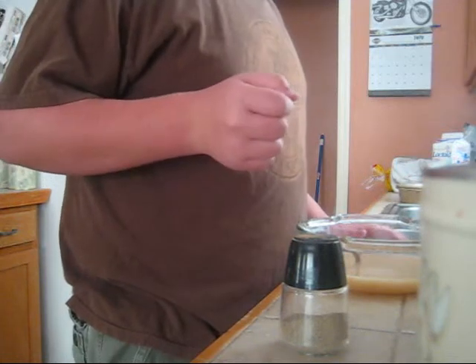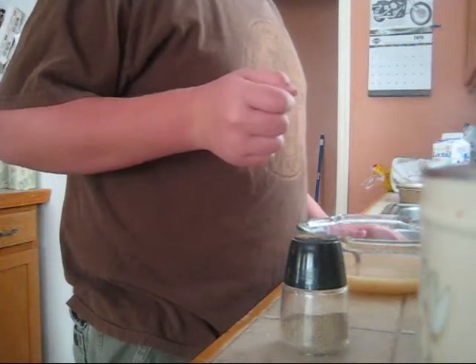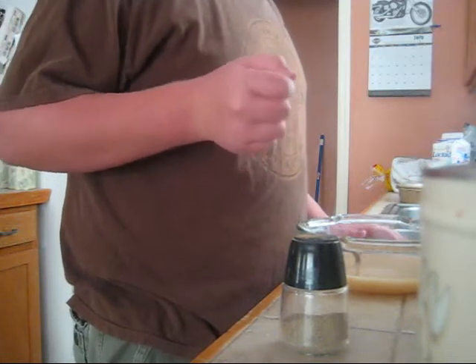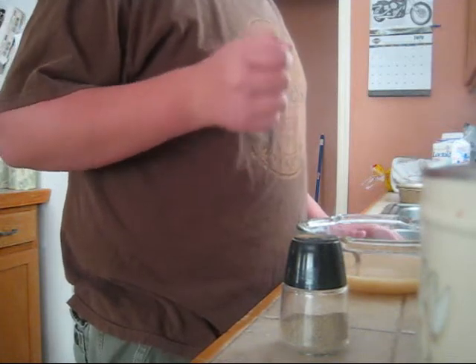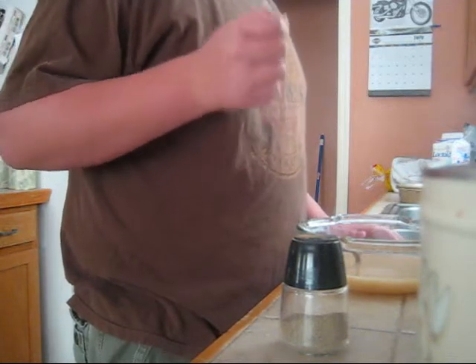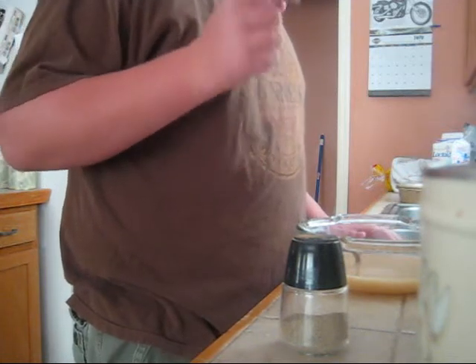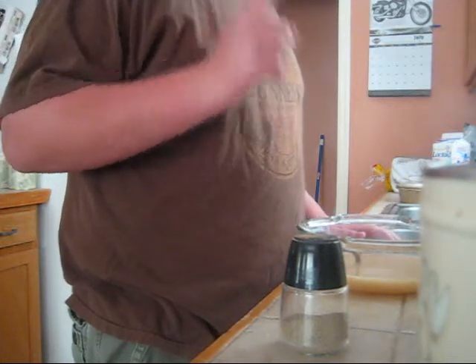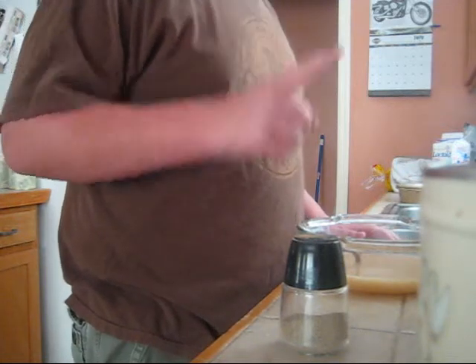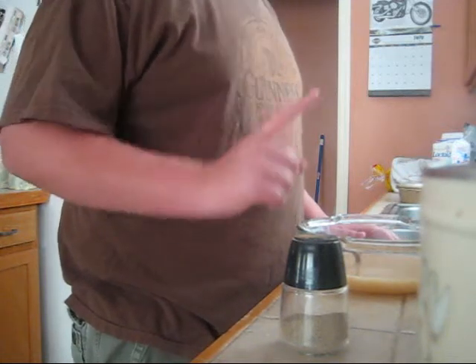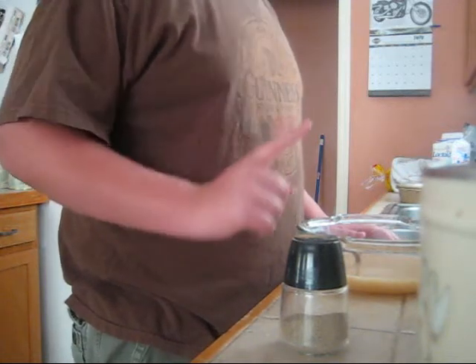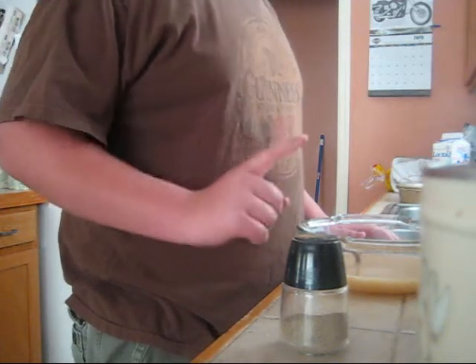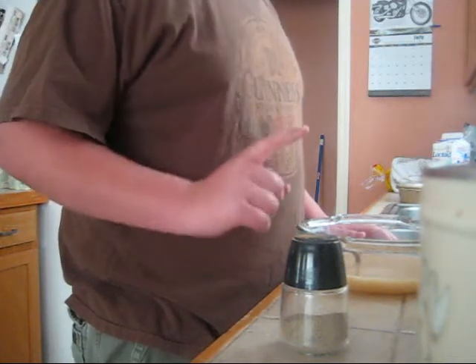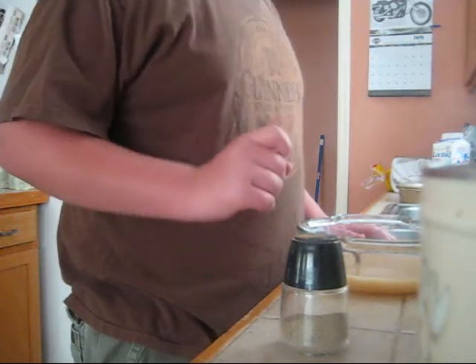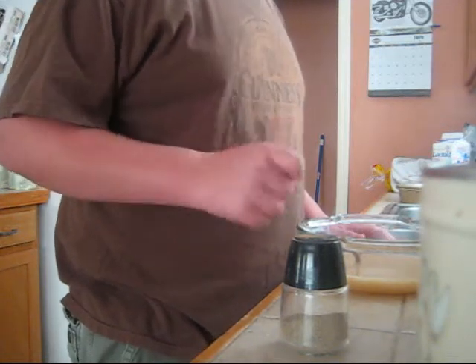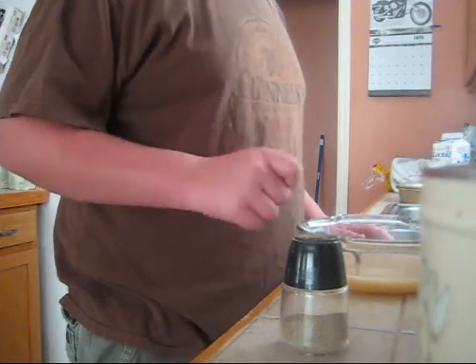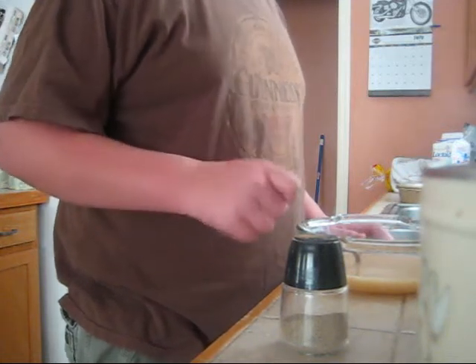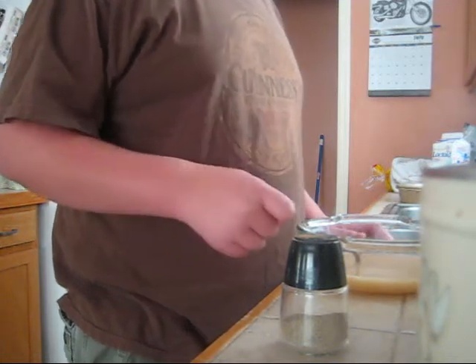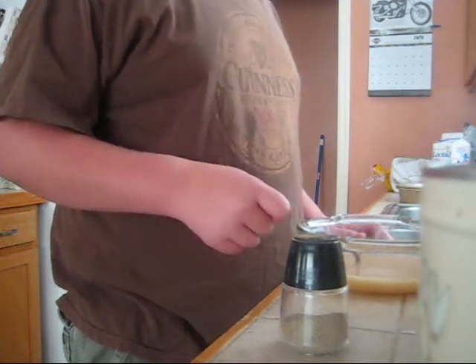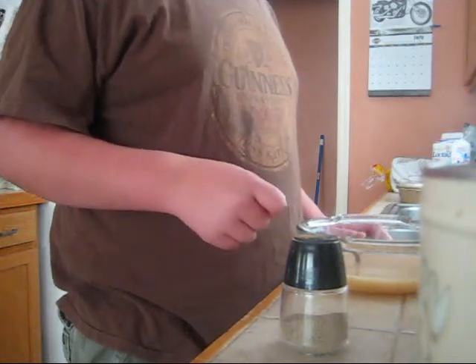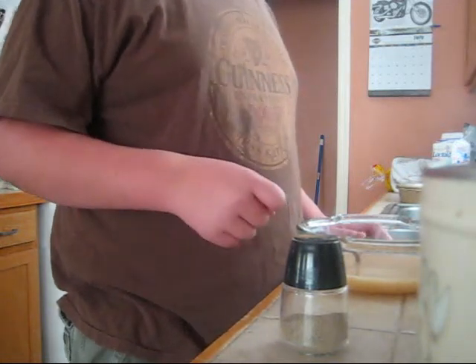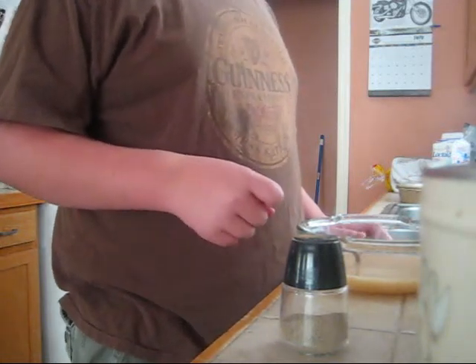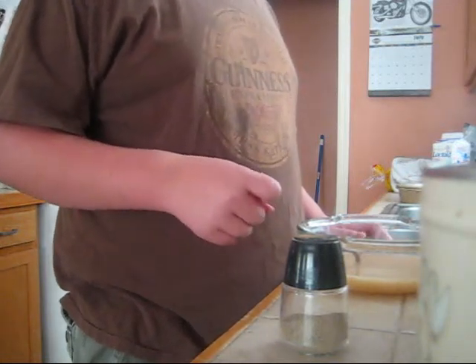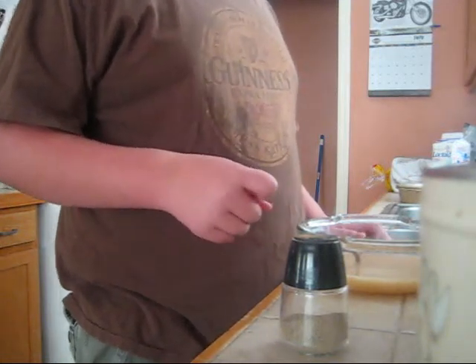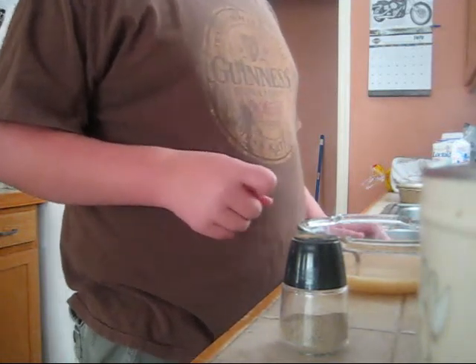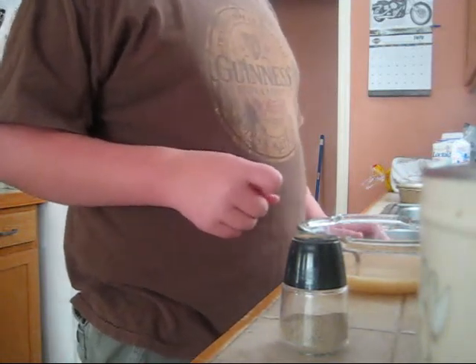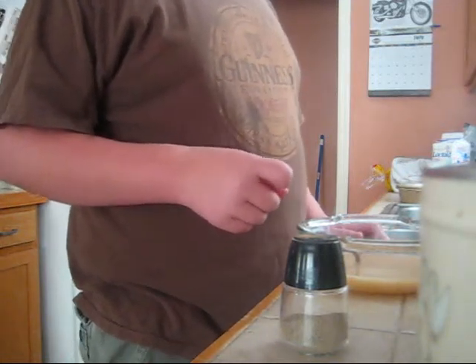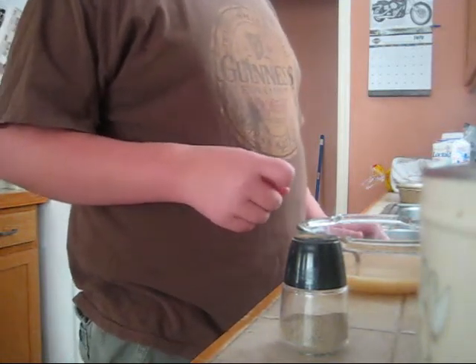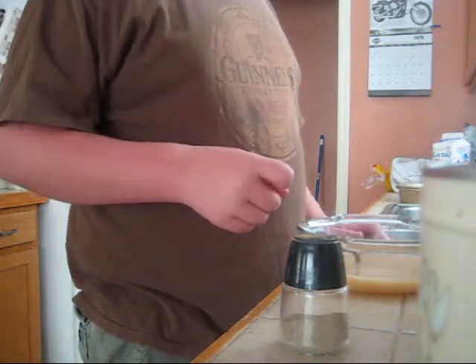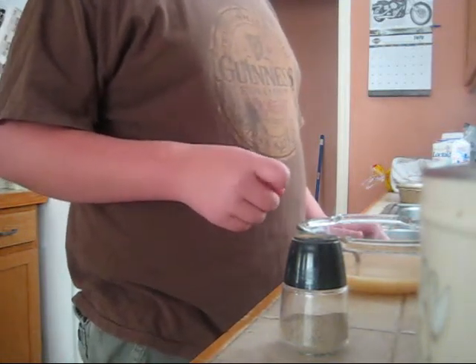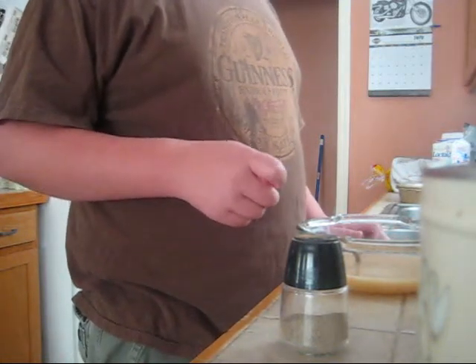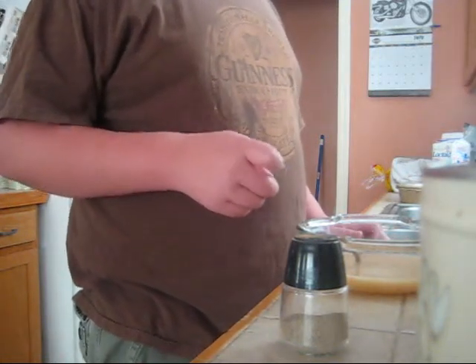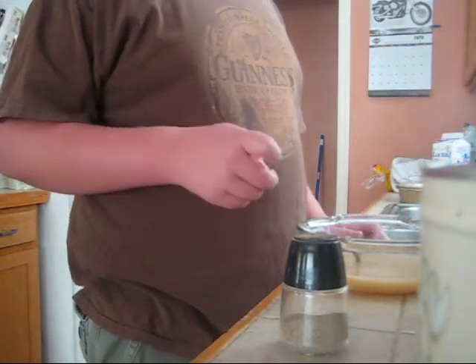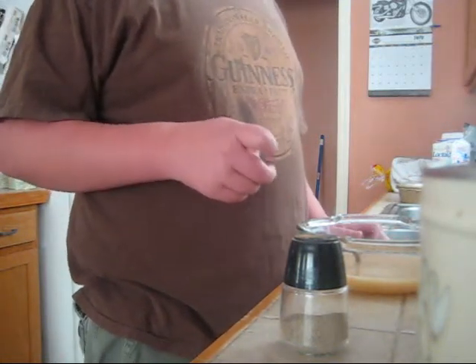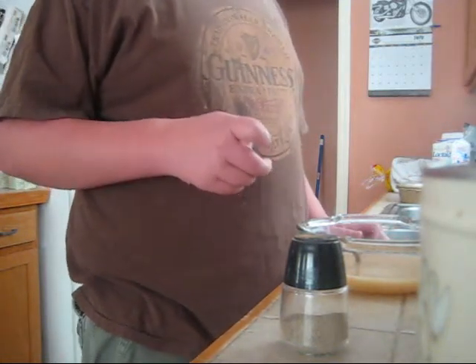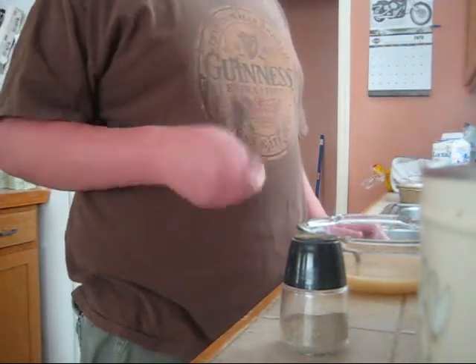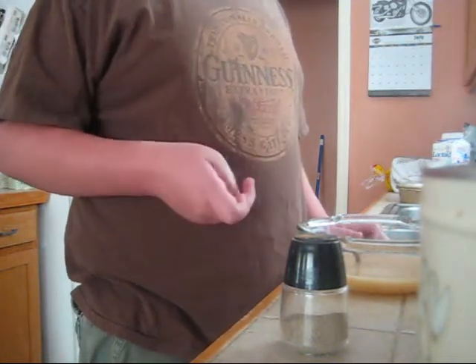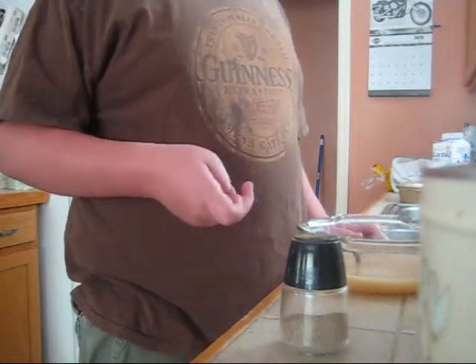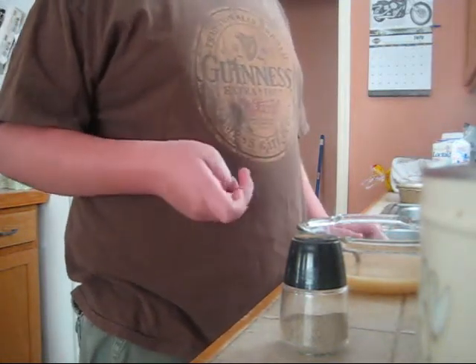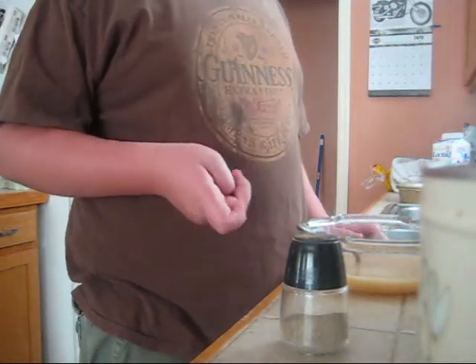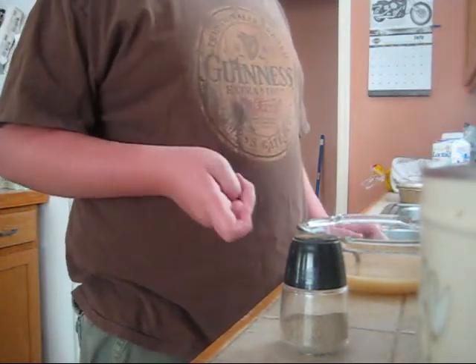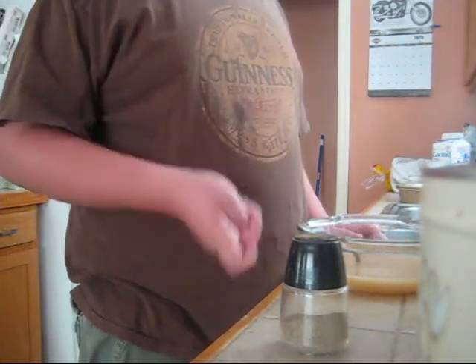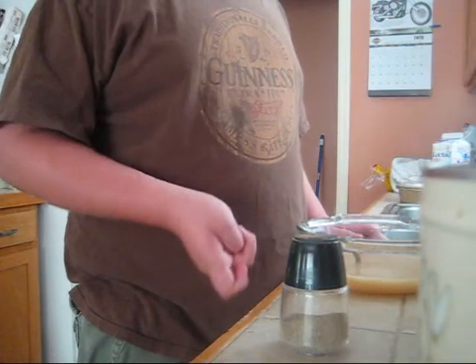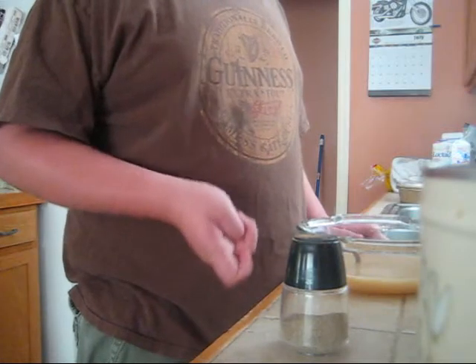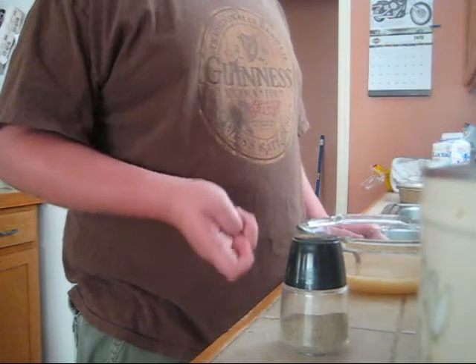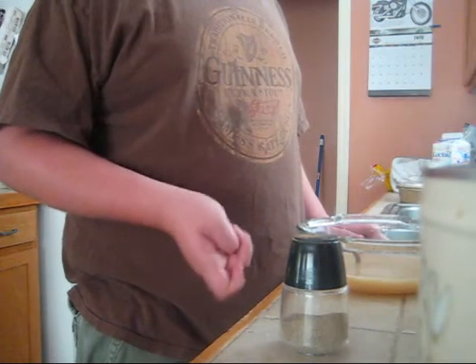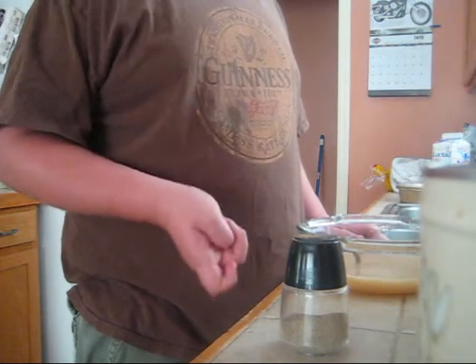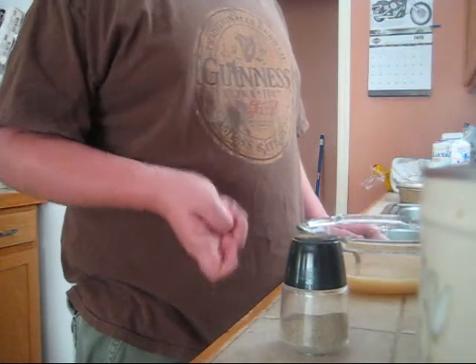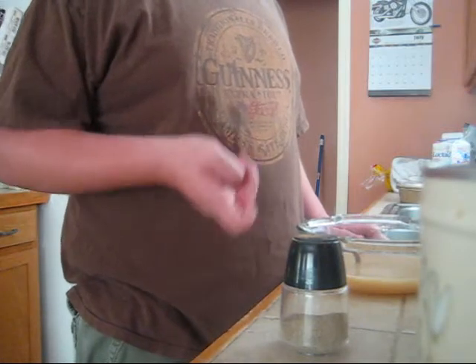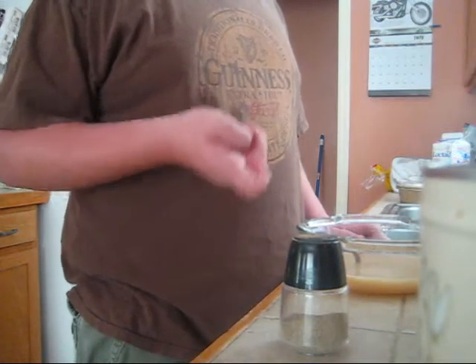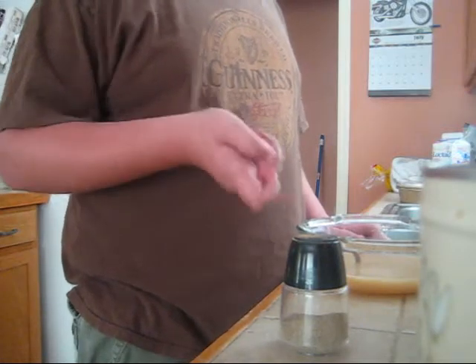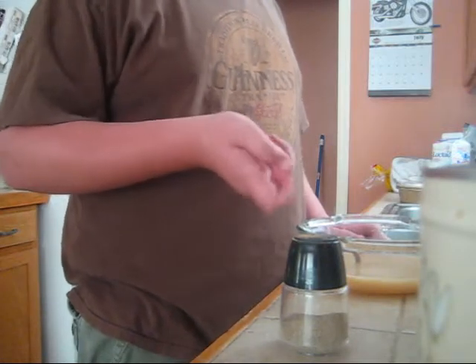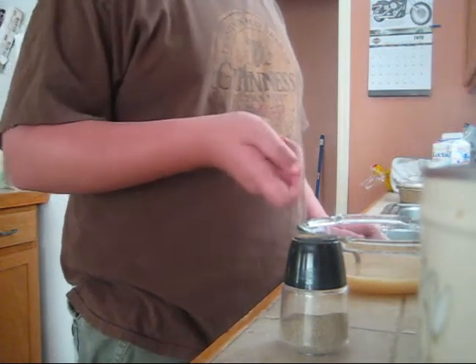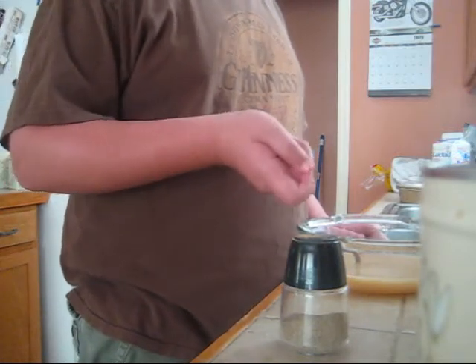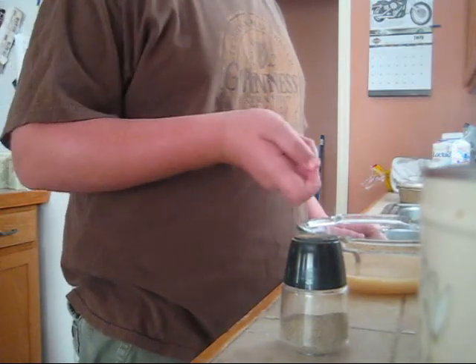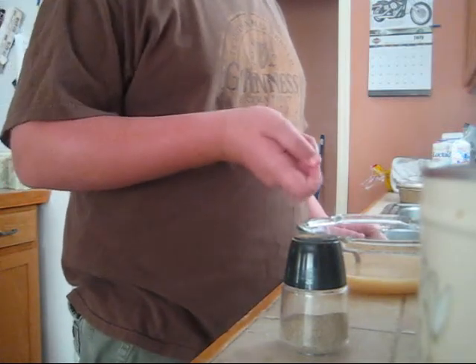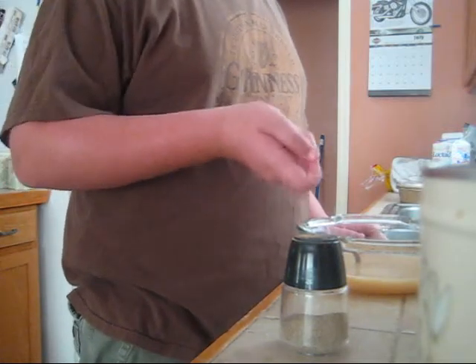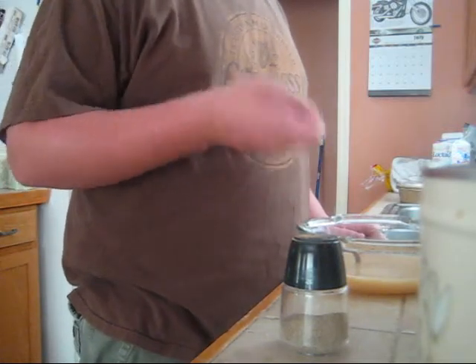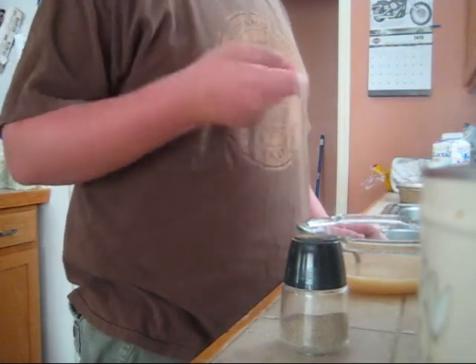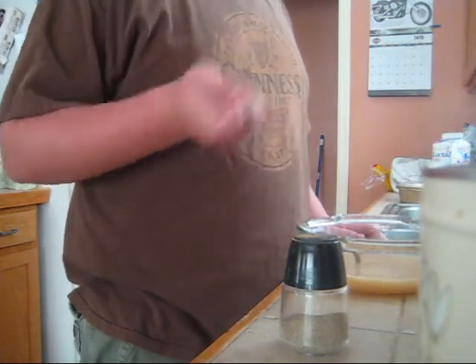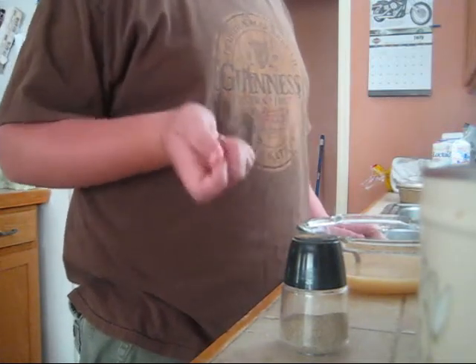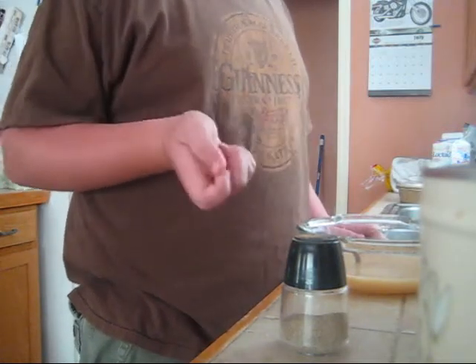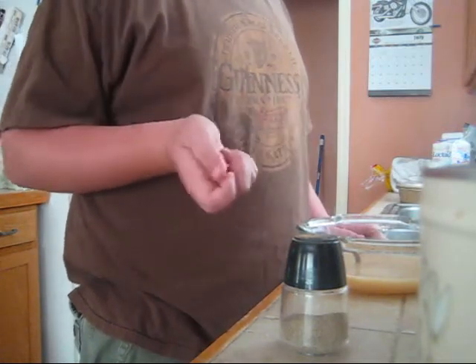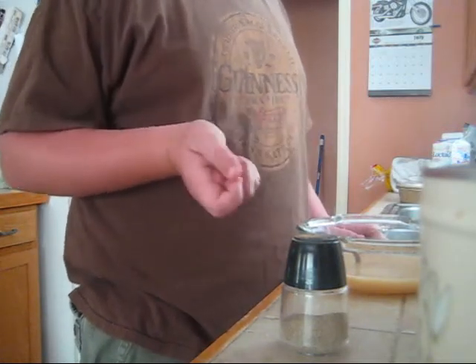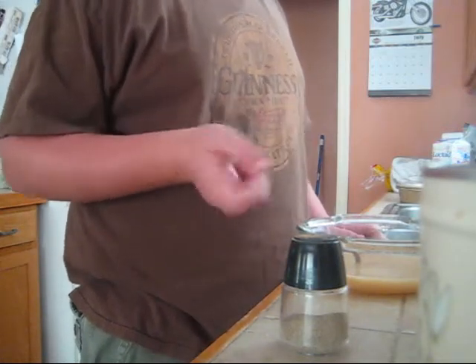You need to drink this 30 minutes or less prior to the snake bite.